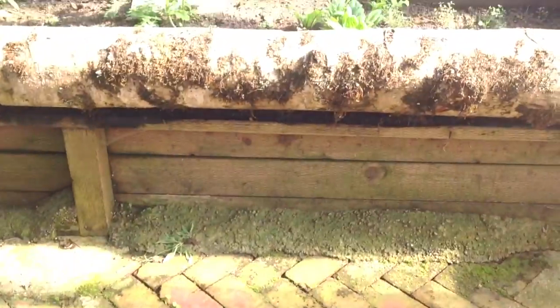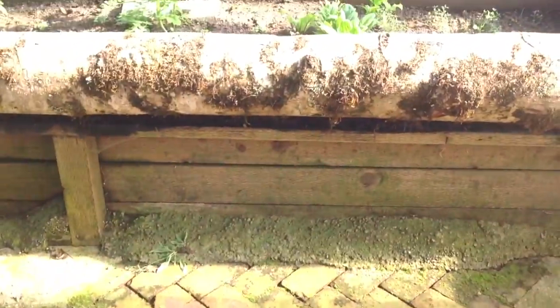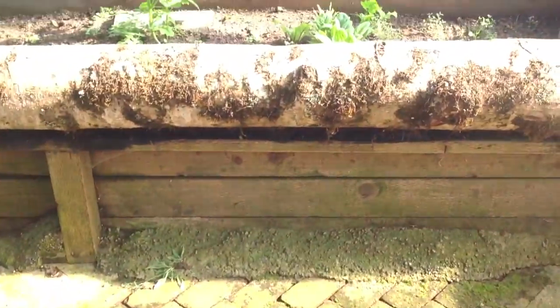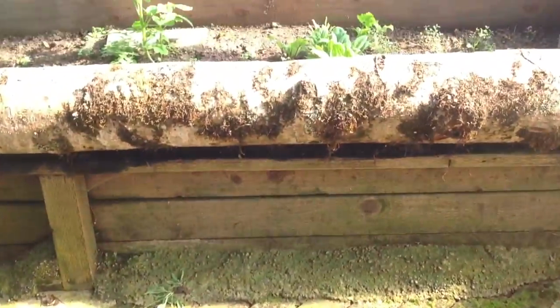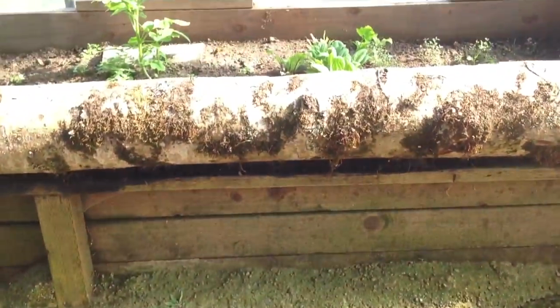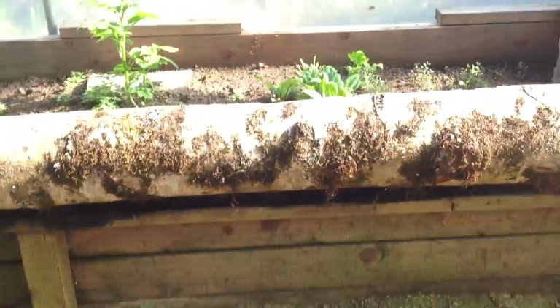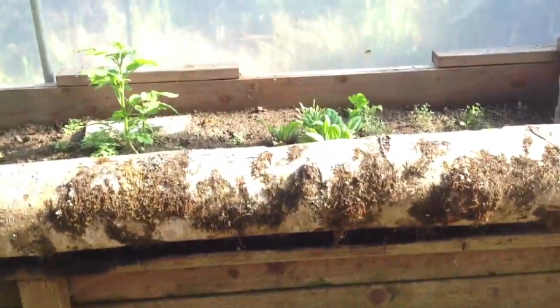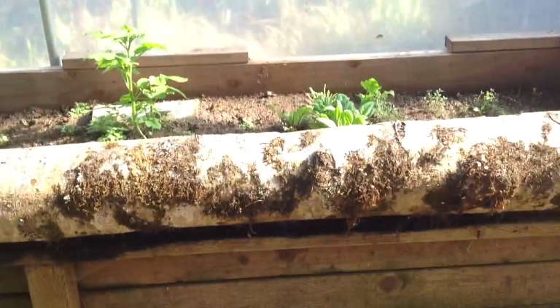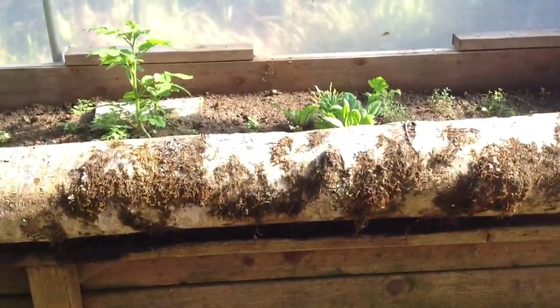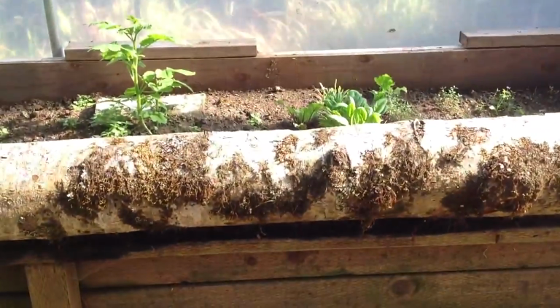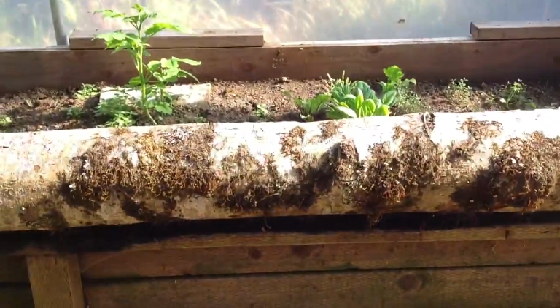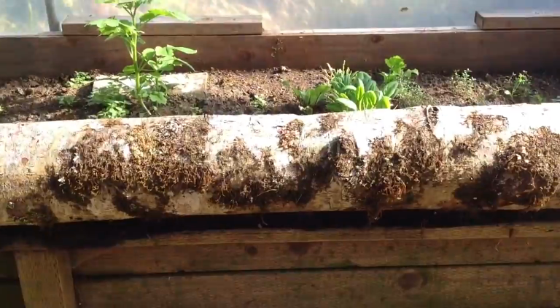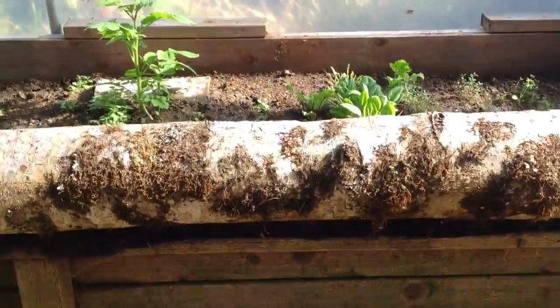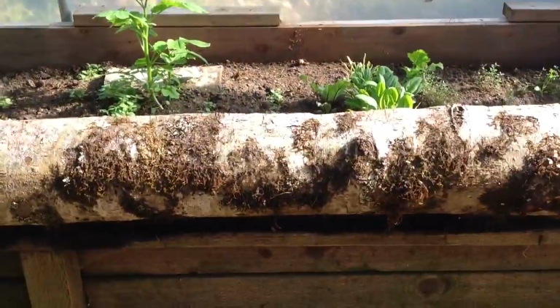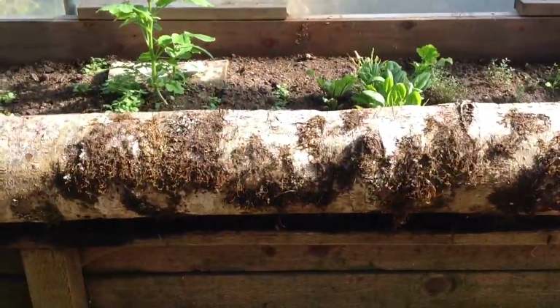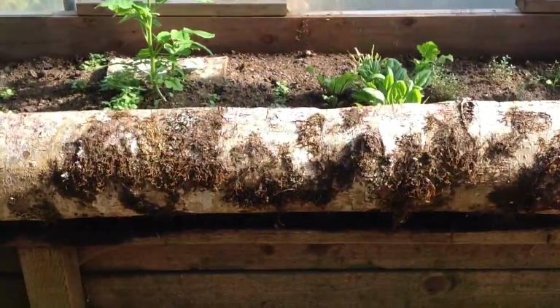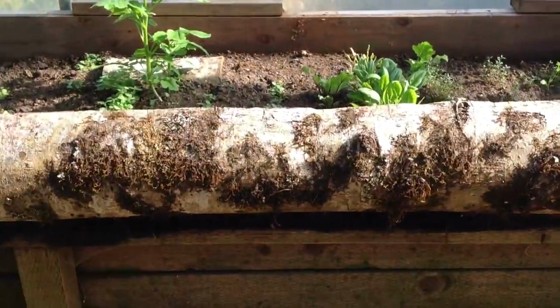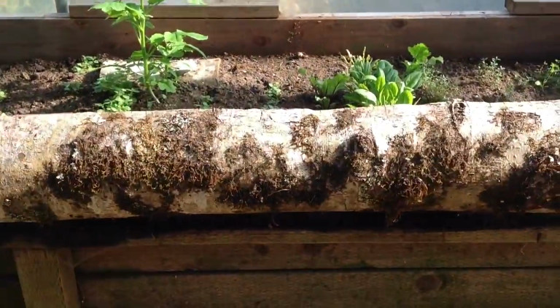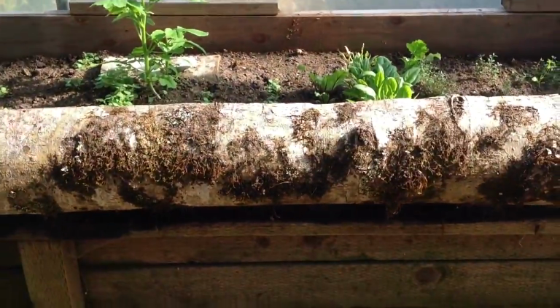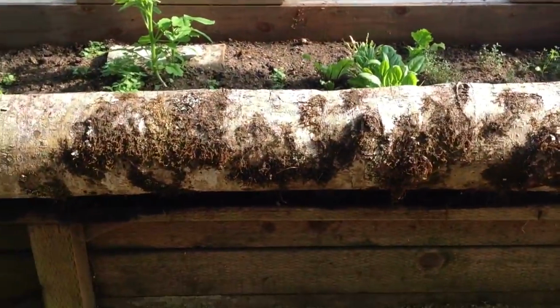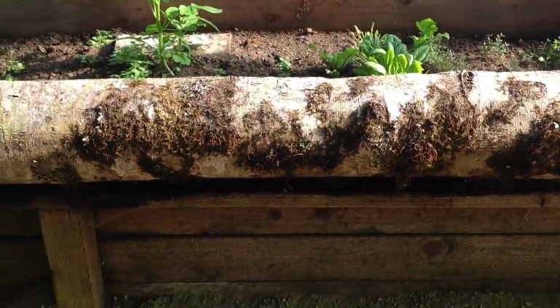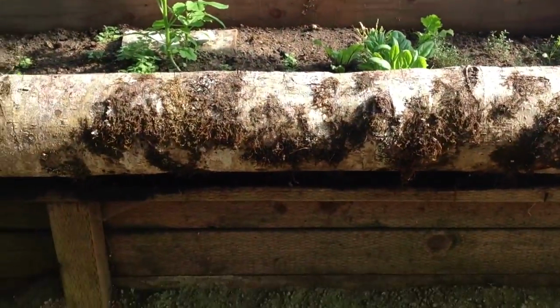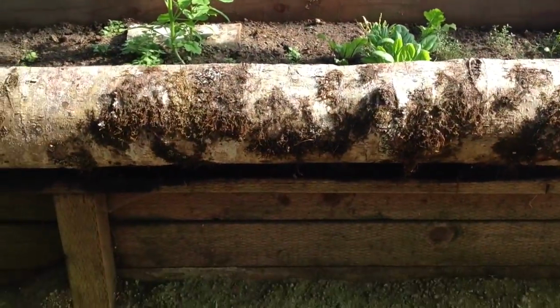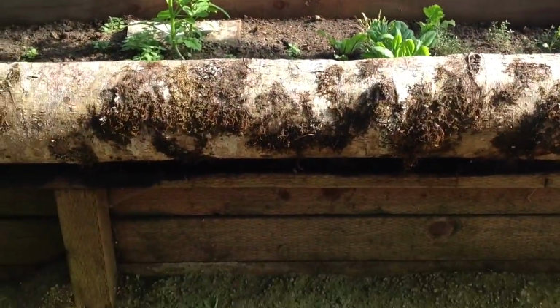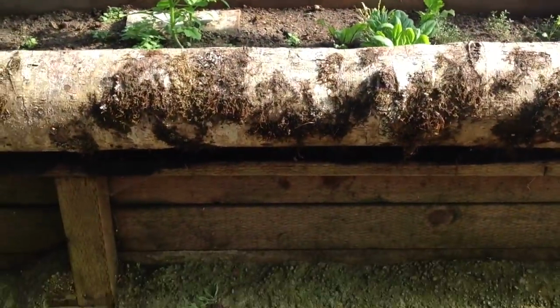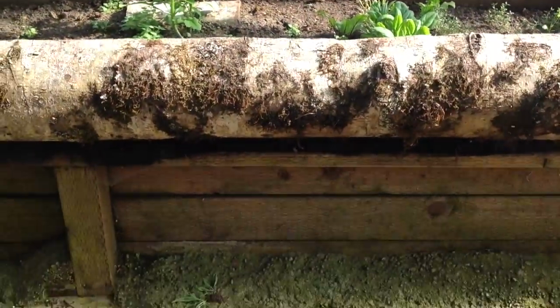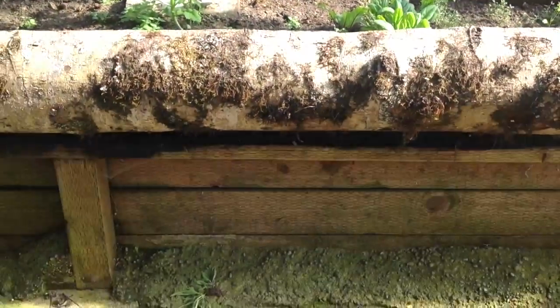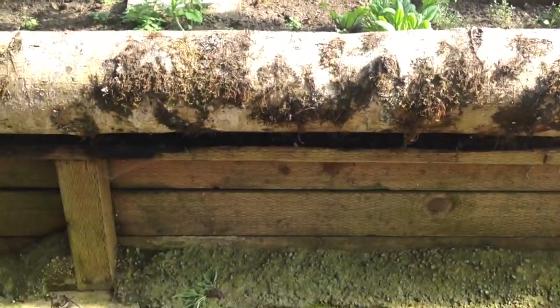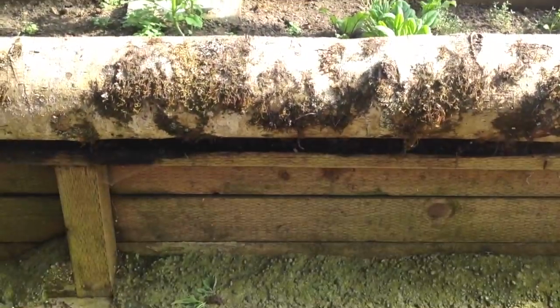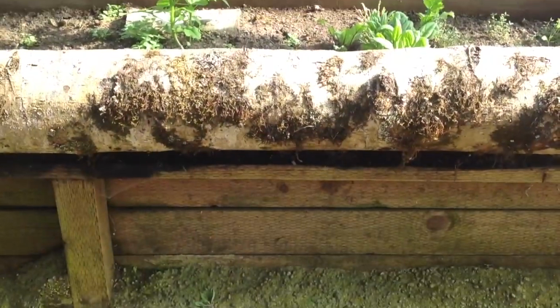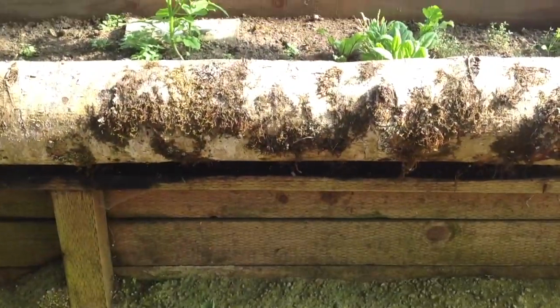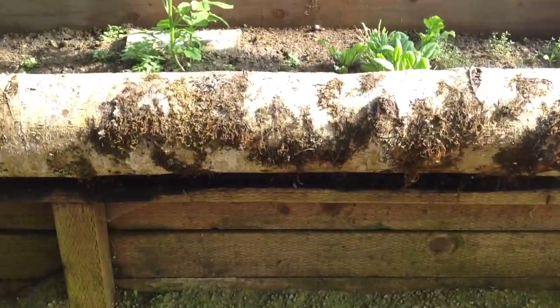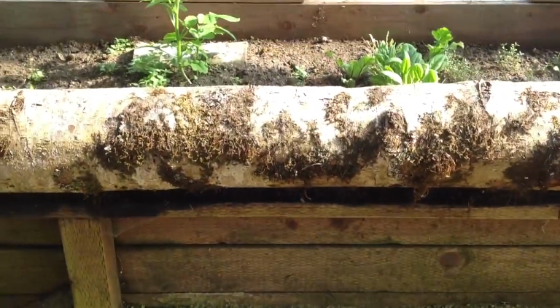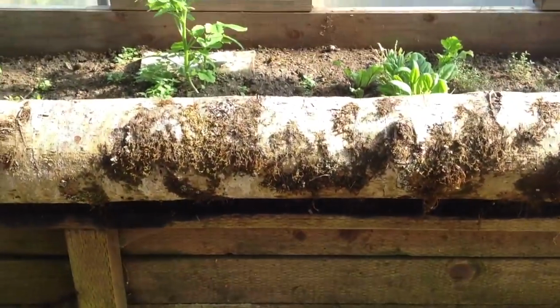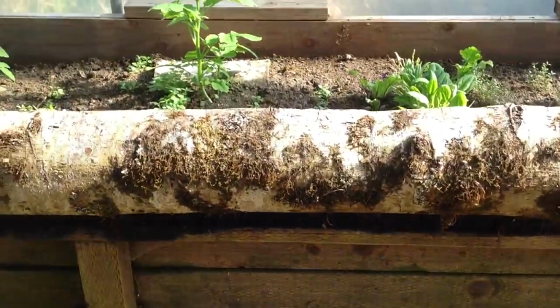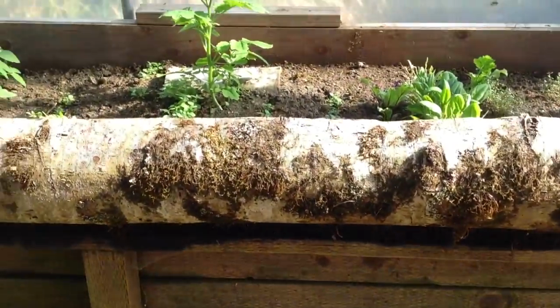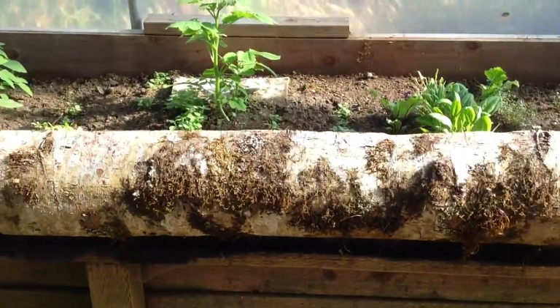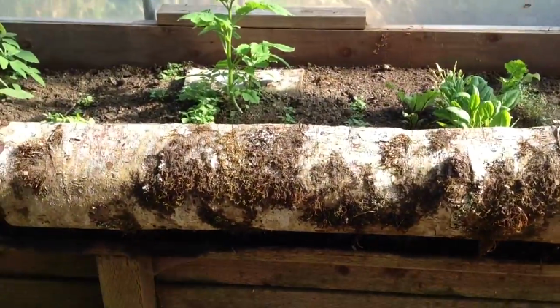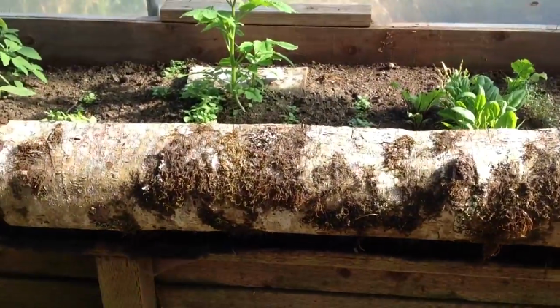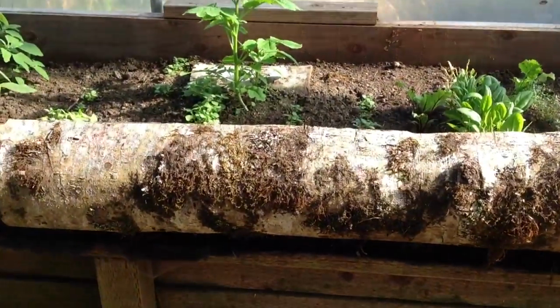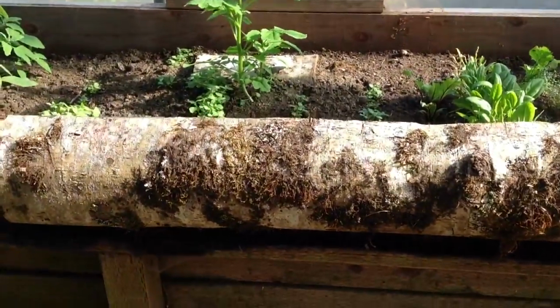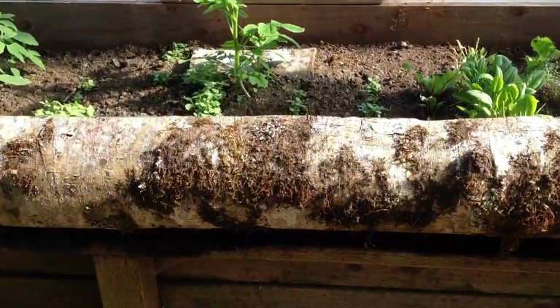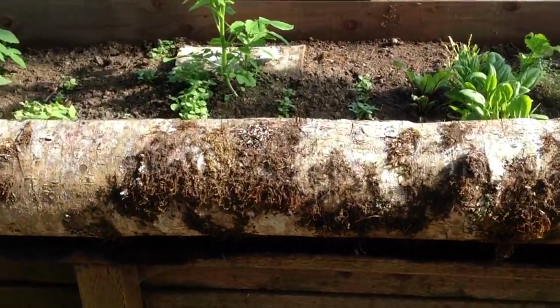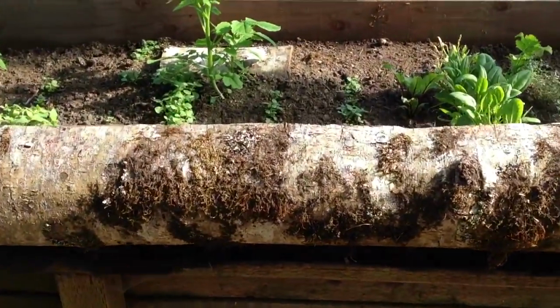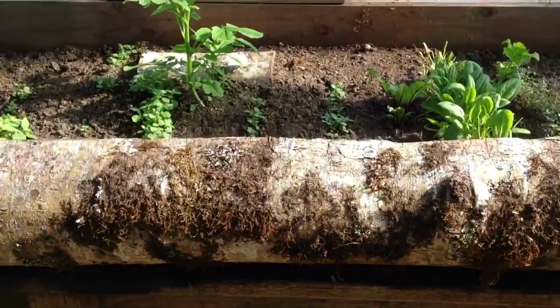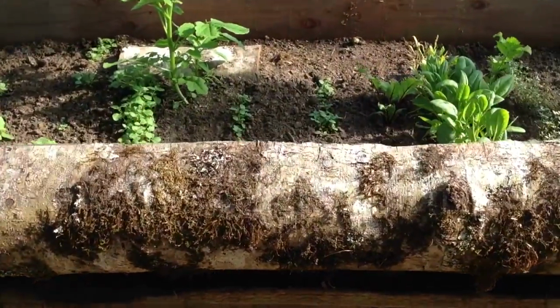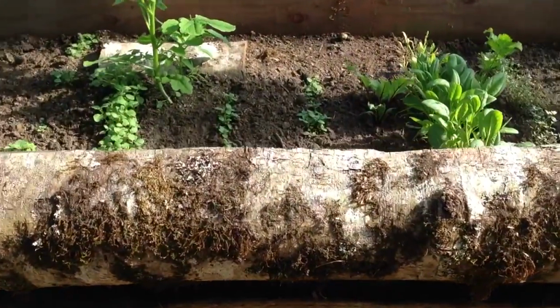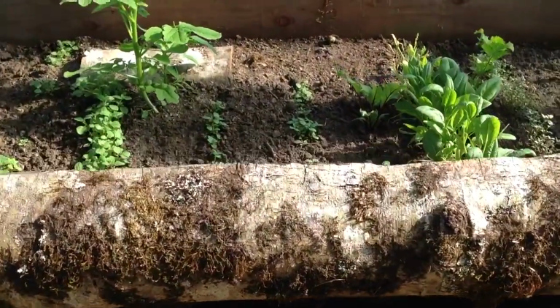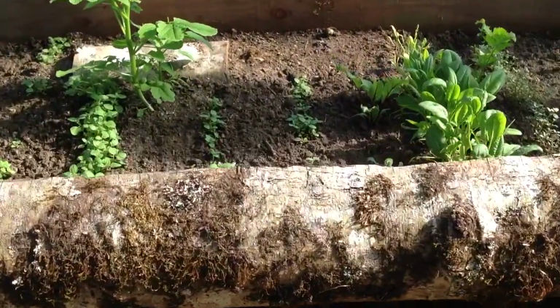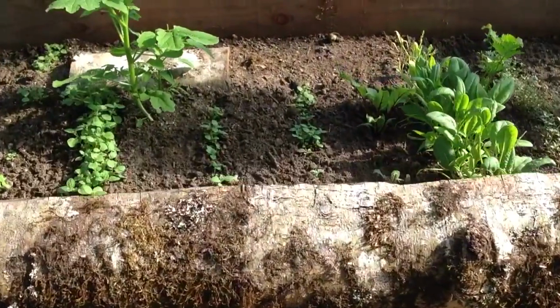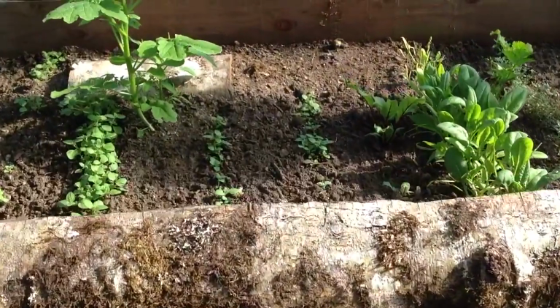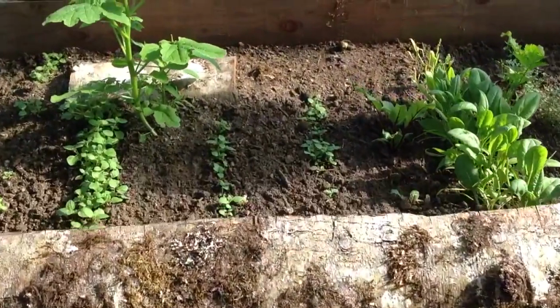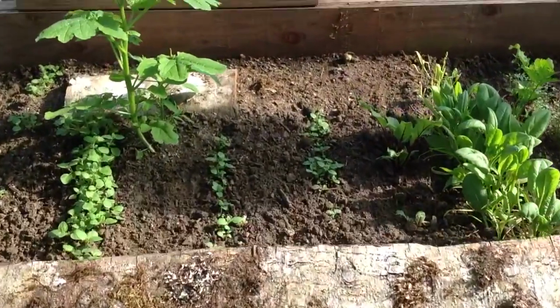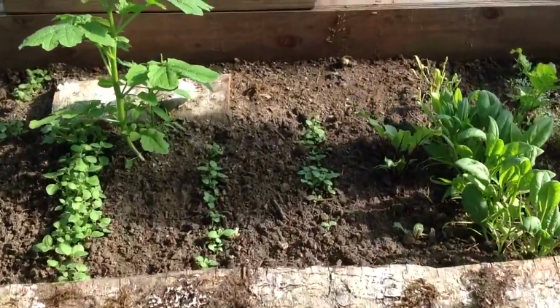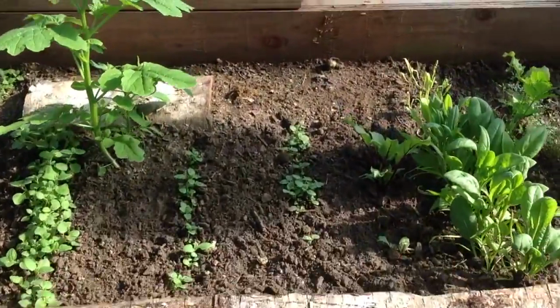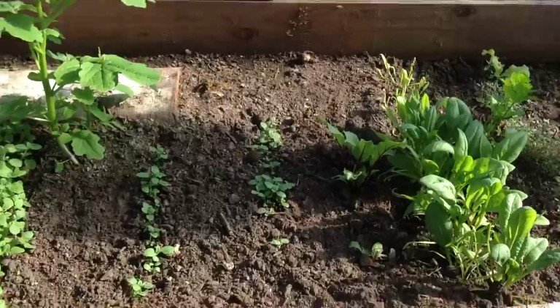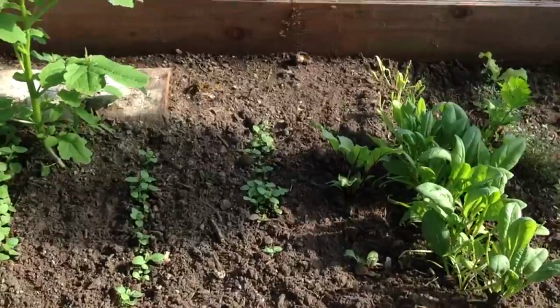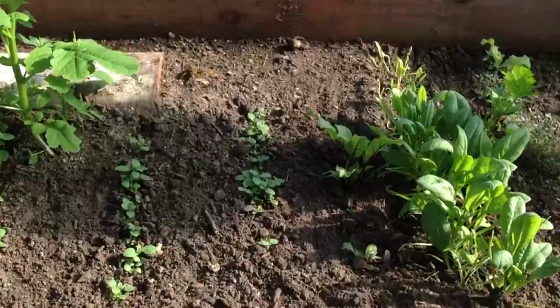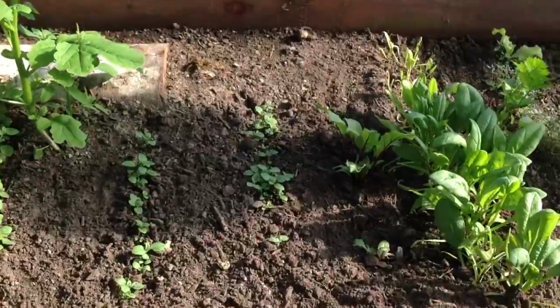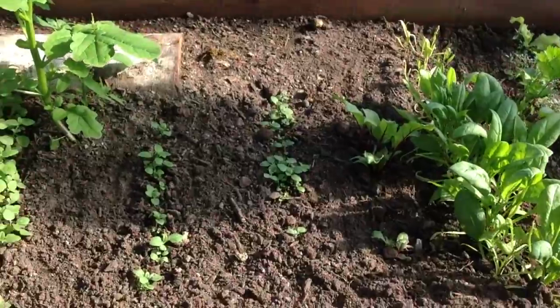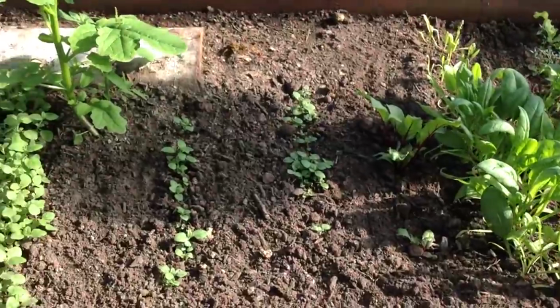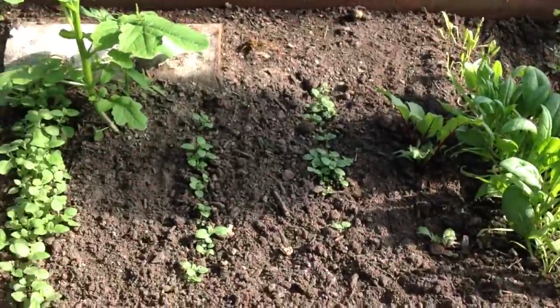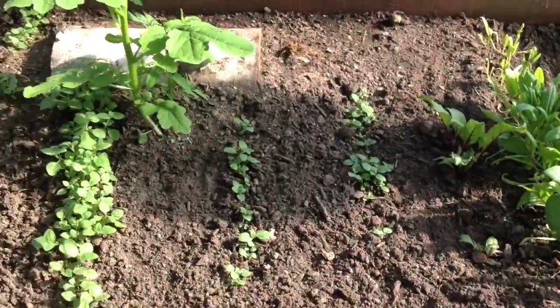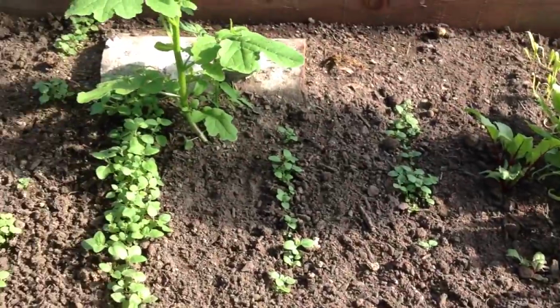As you can see the beds are pretty deep, and so the soil is only about maybe six inches.